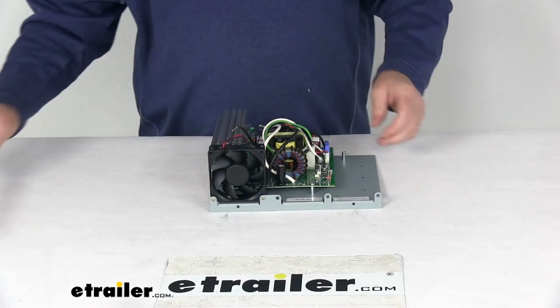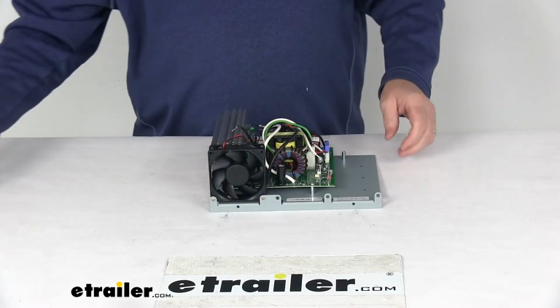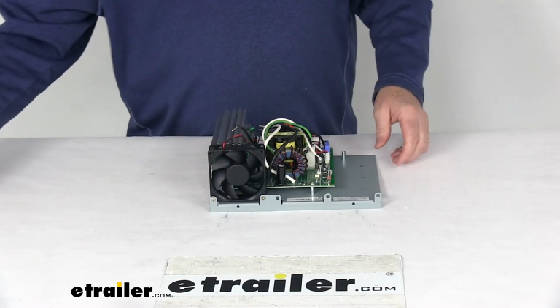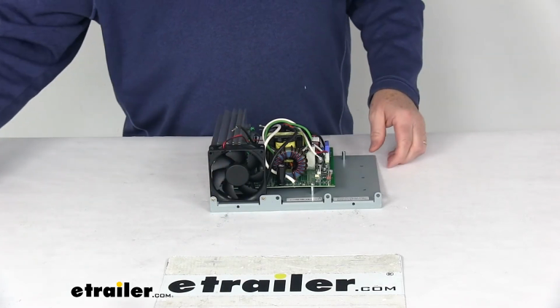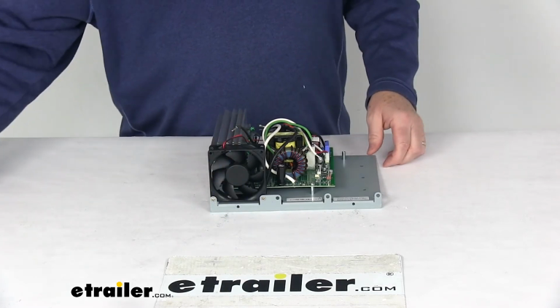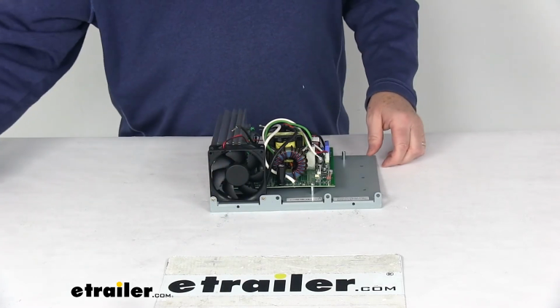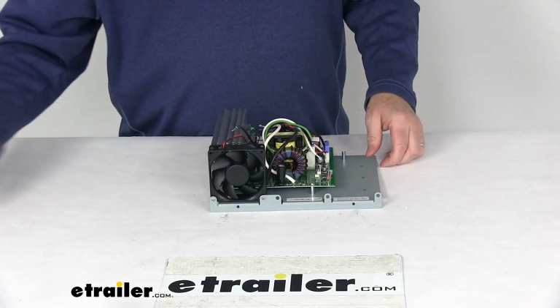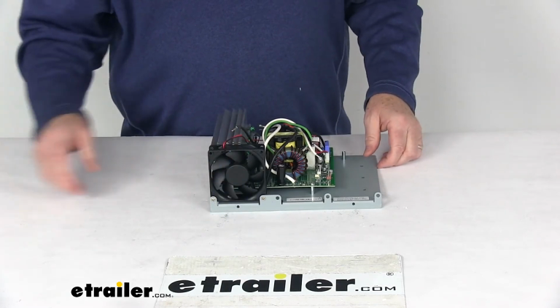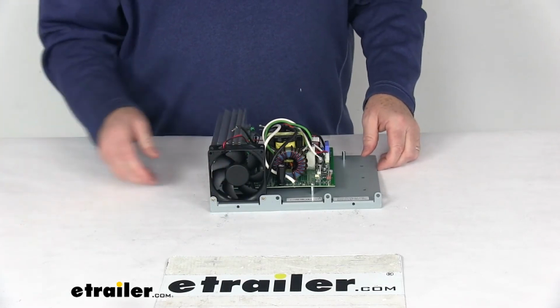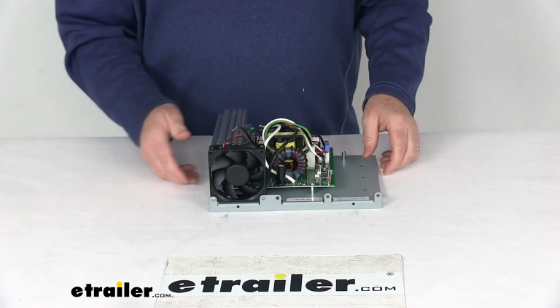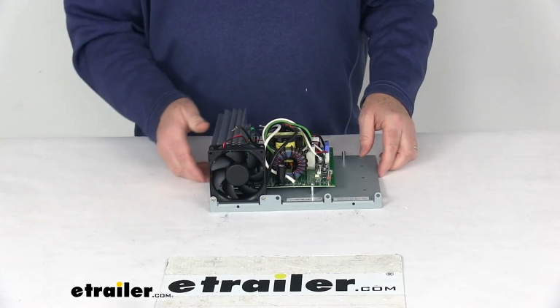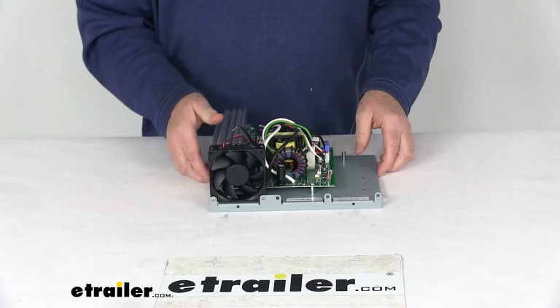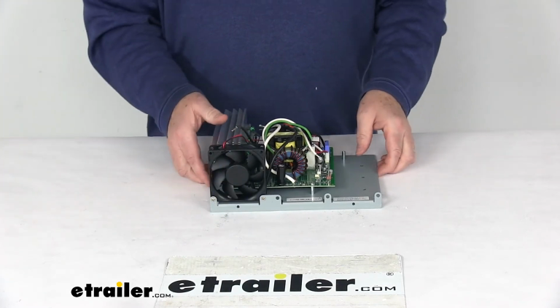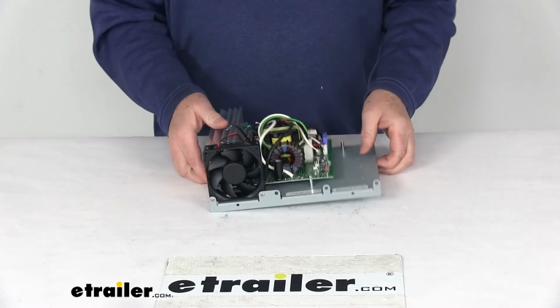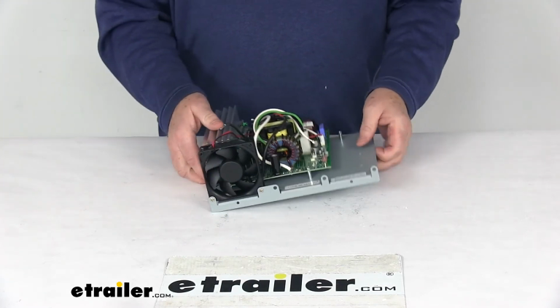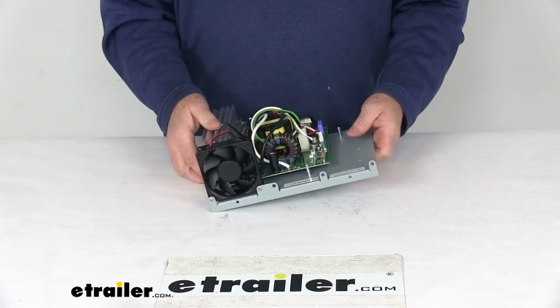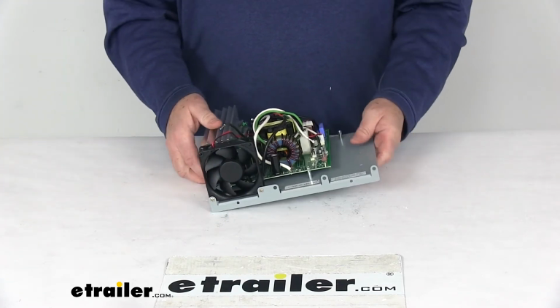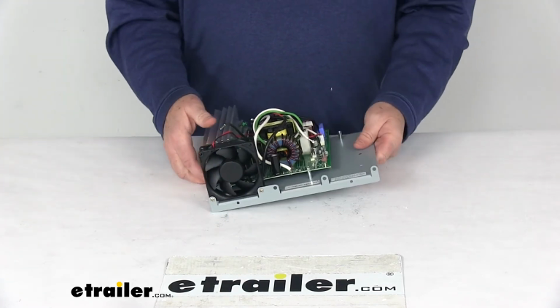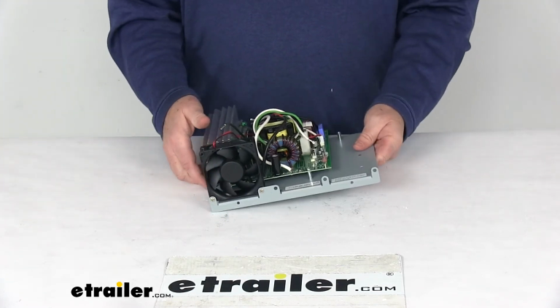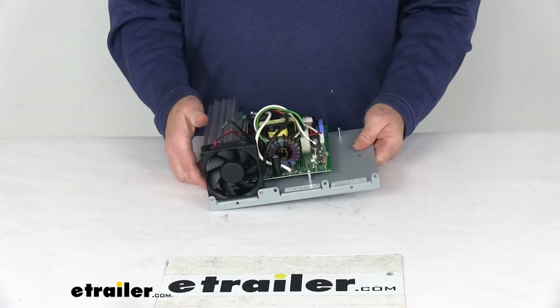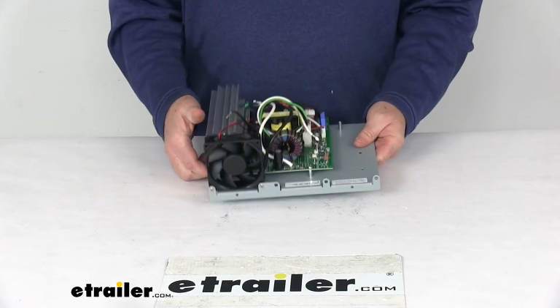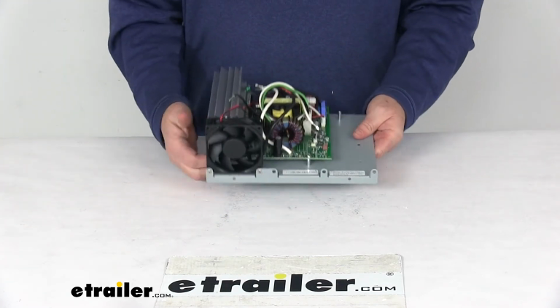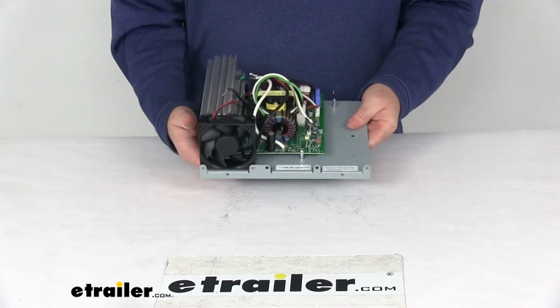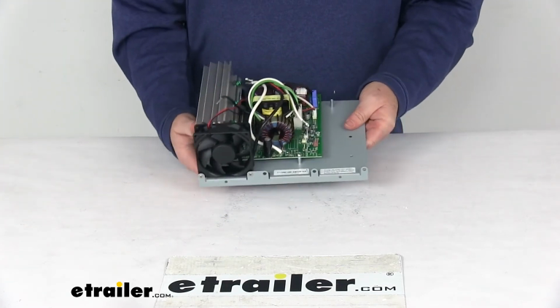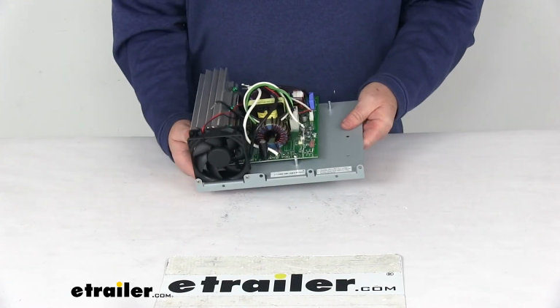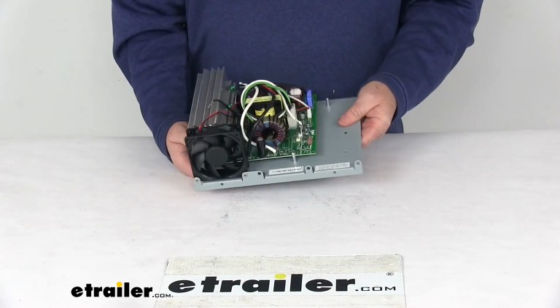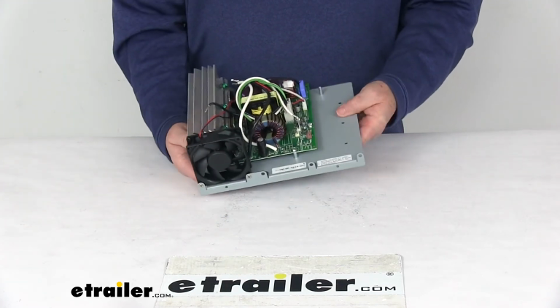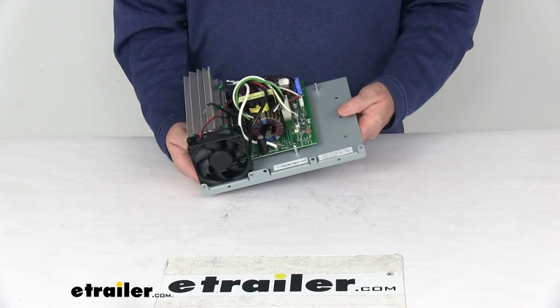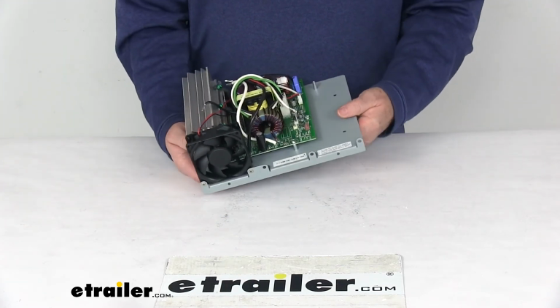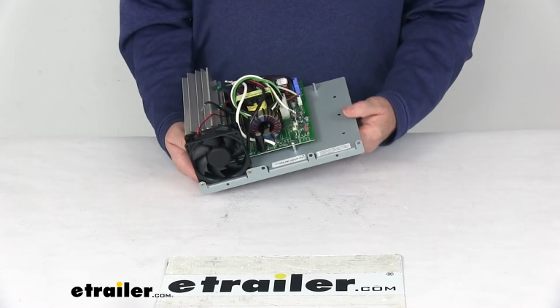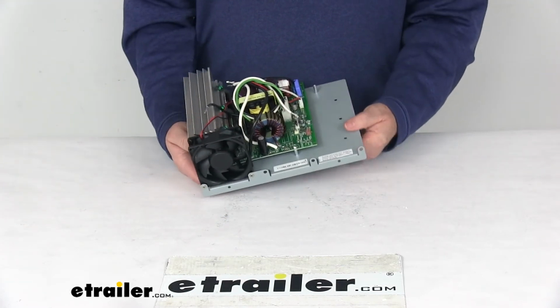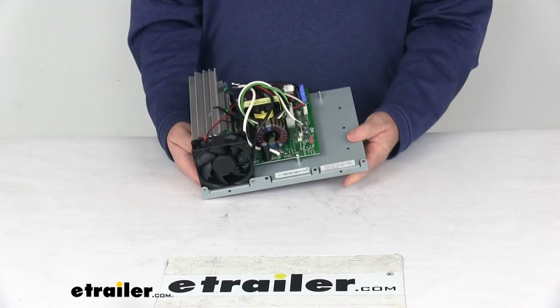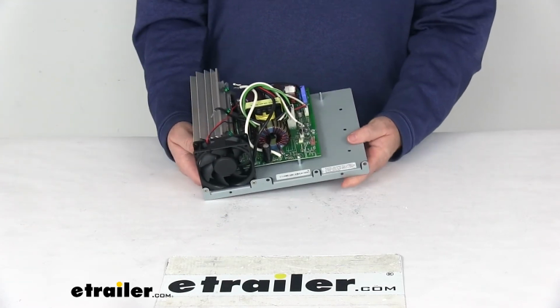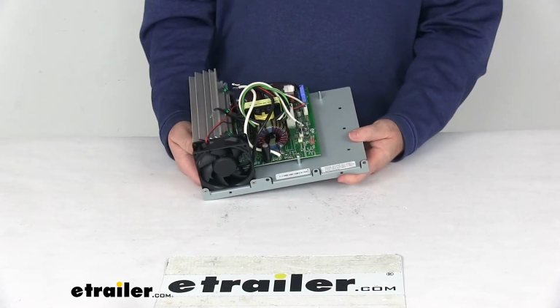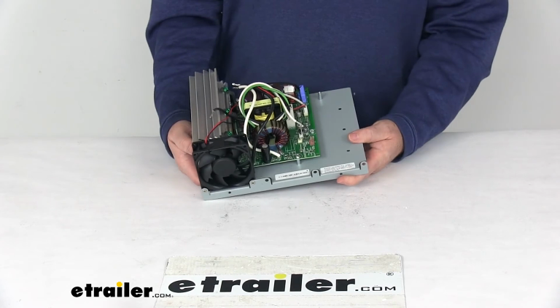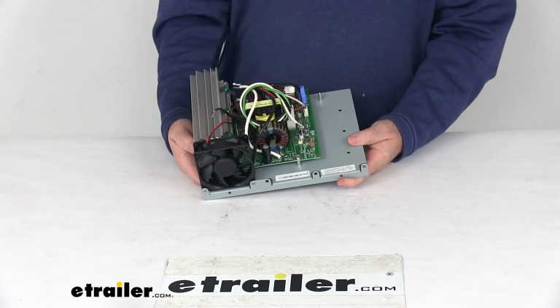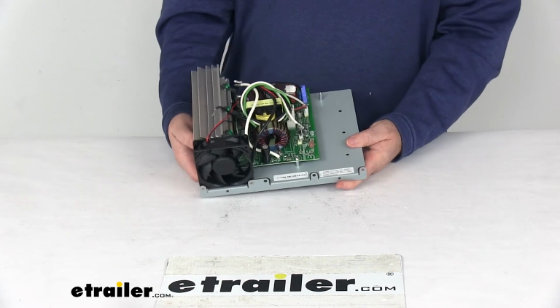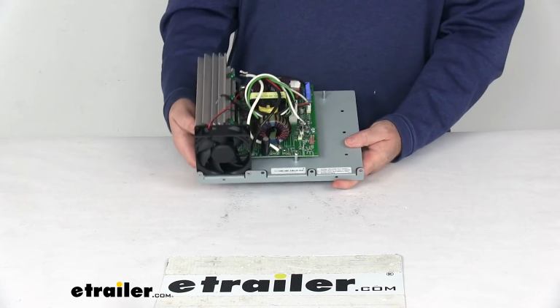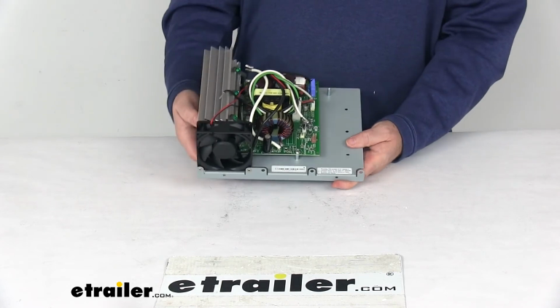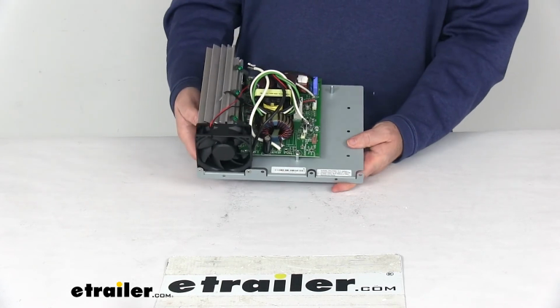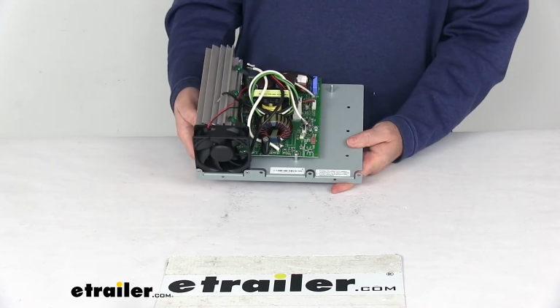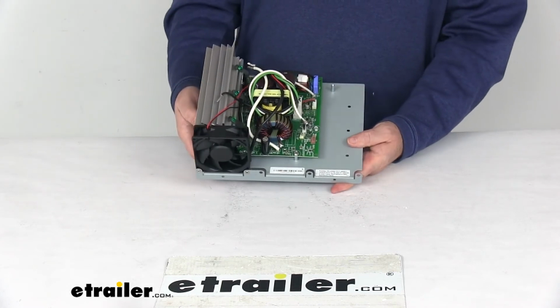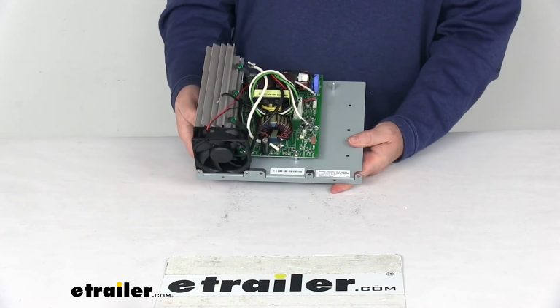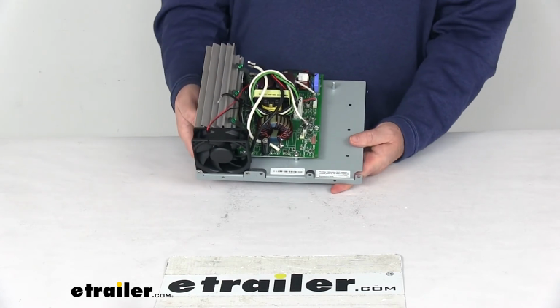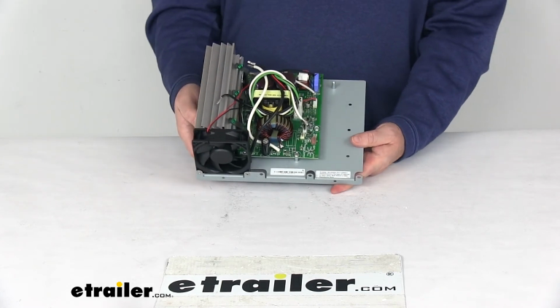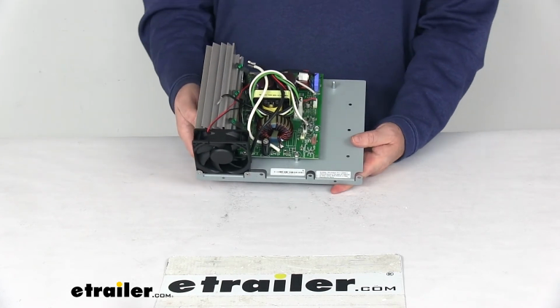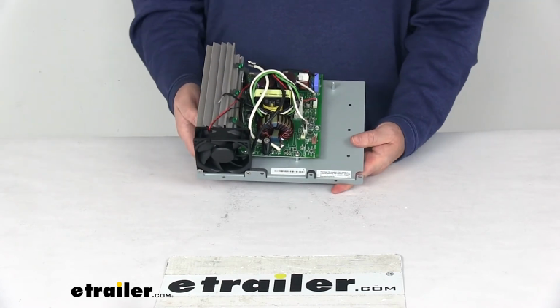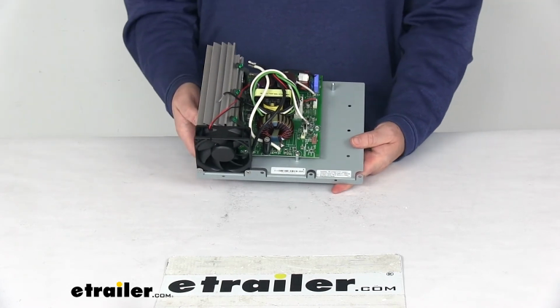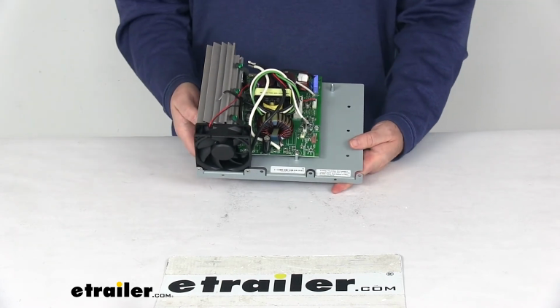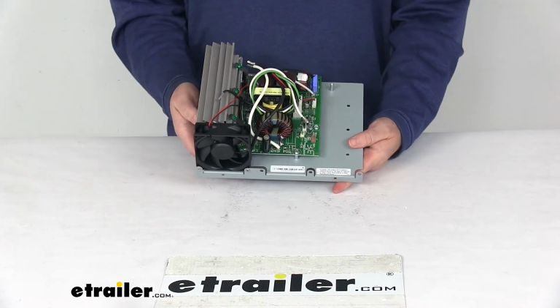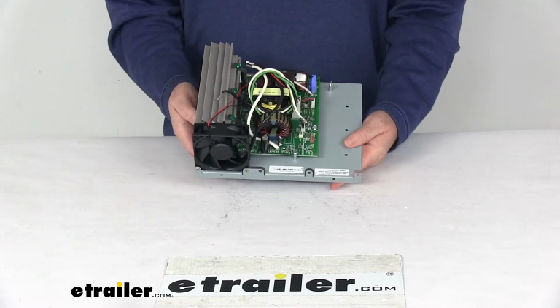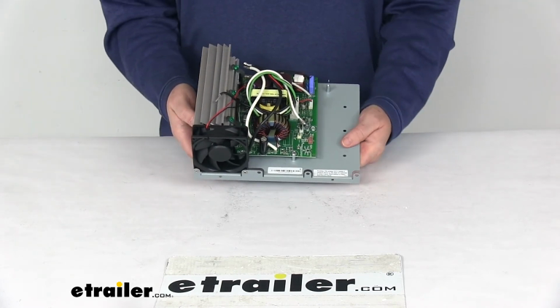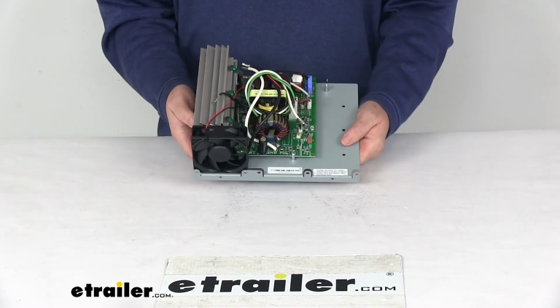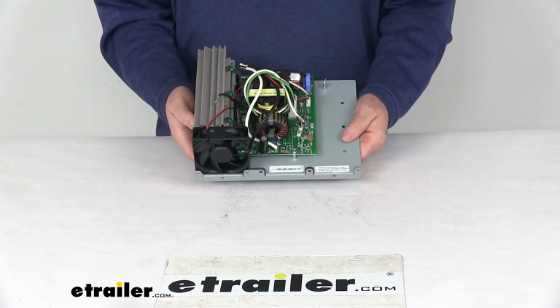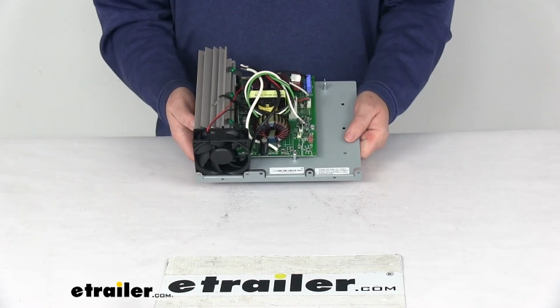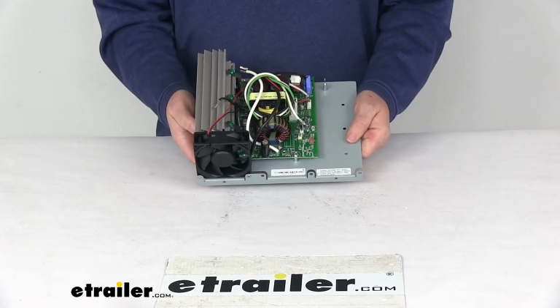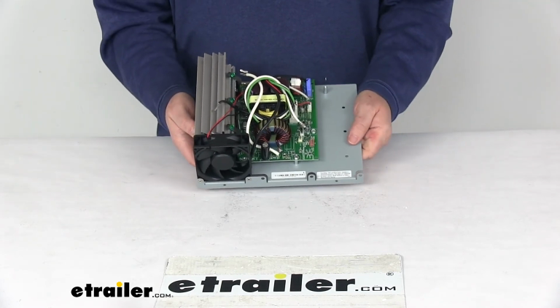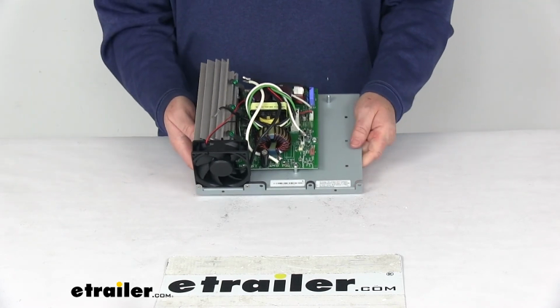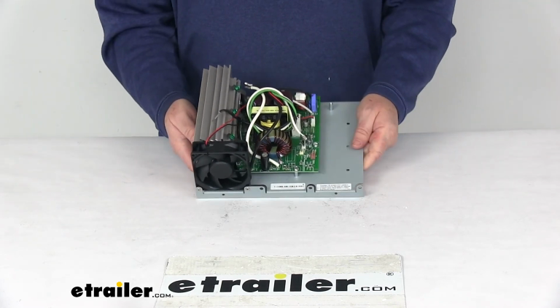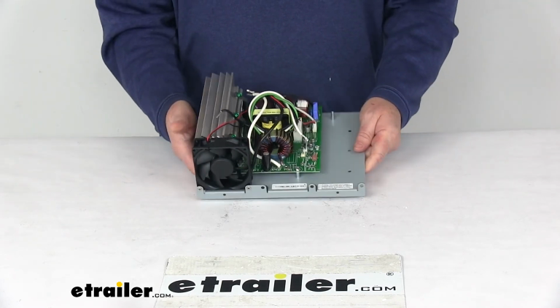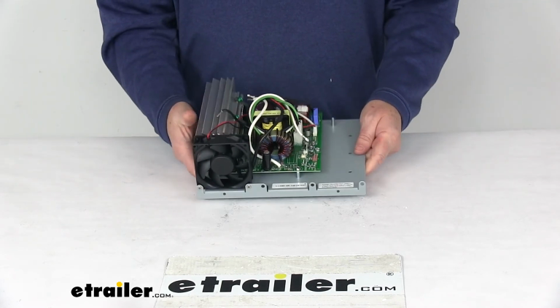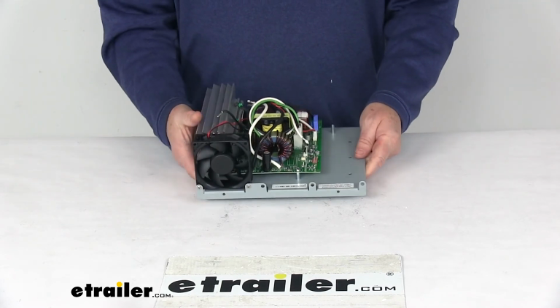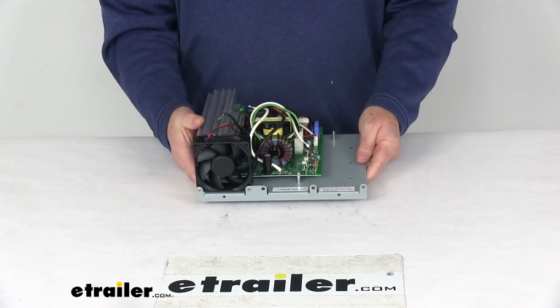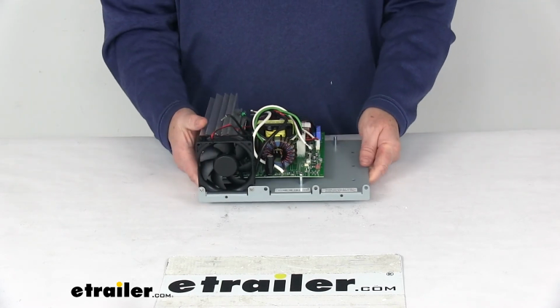That should do it for the review on the replacement section for the Progressive Dynamics 4500 Series 60 Amp IntelliPower Converter.